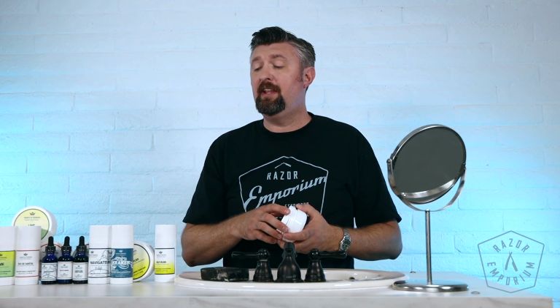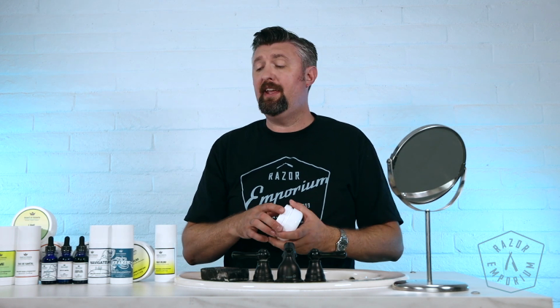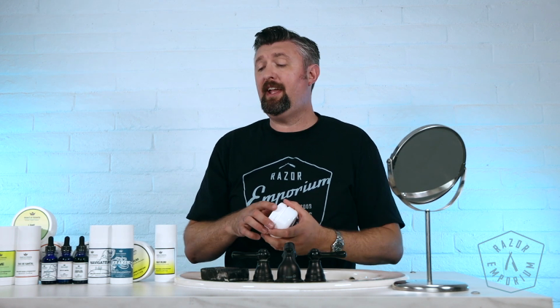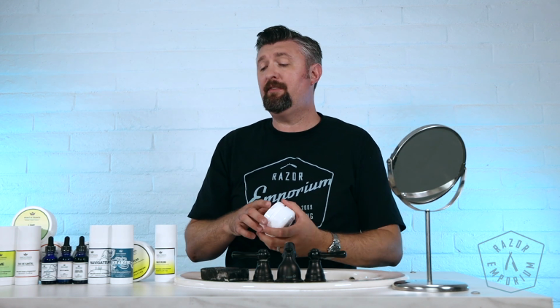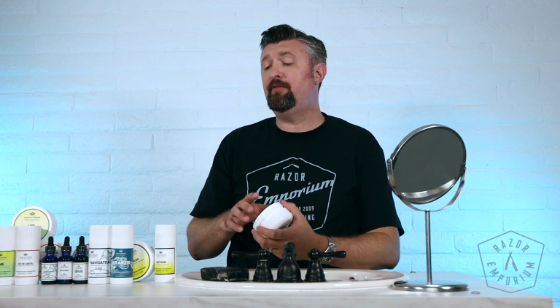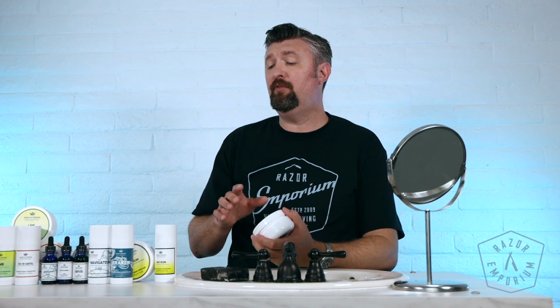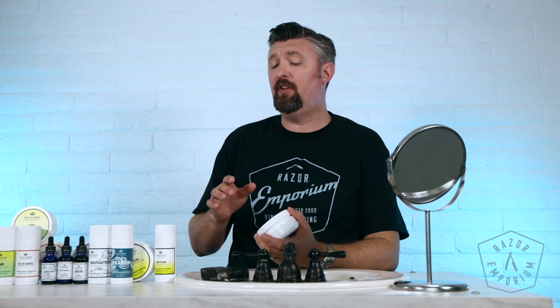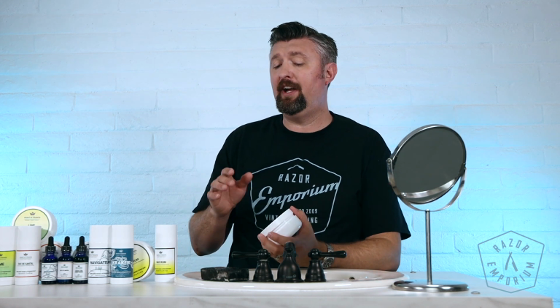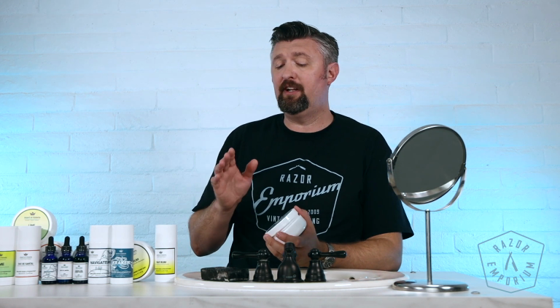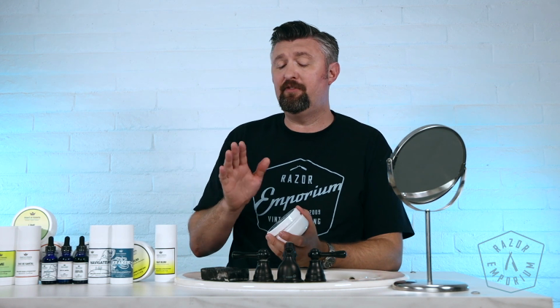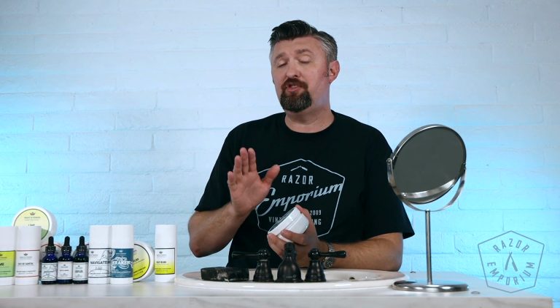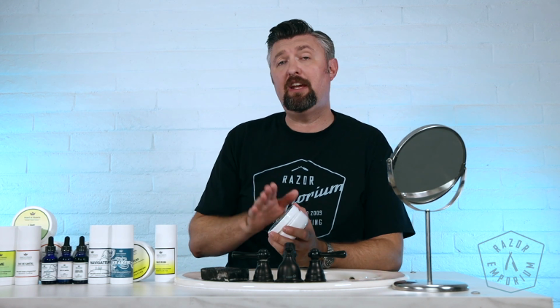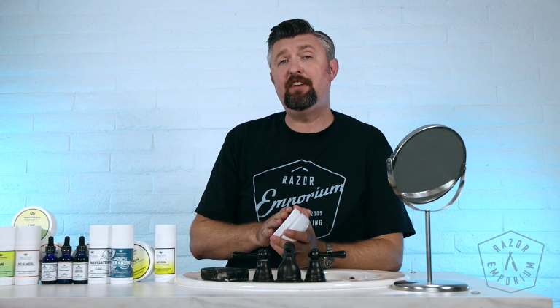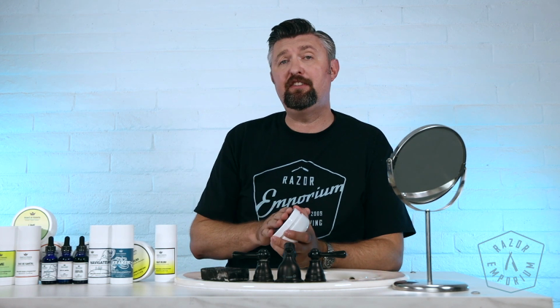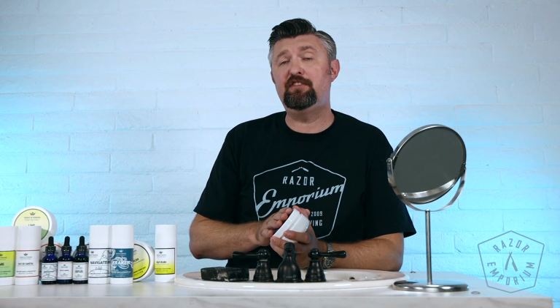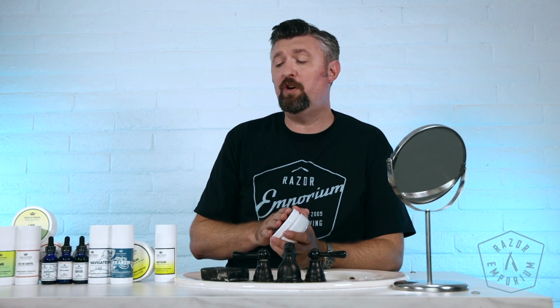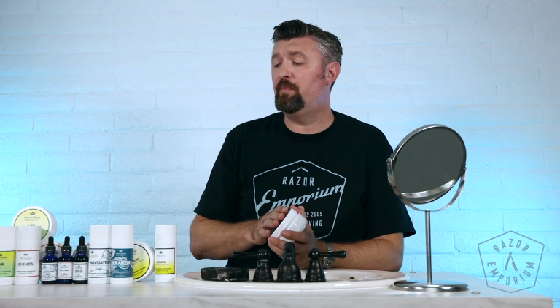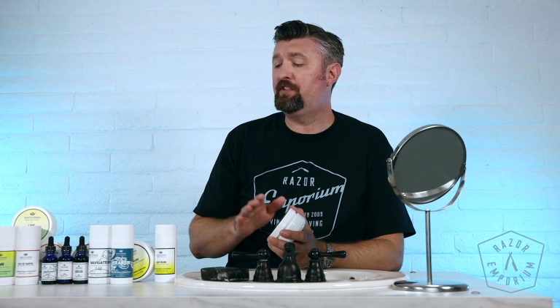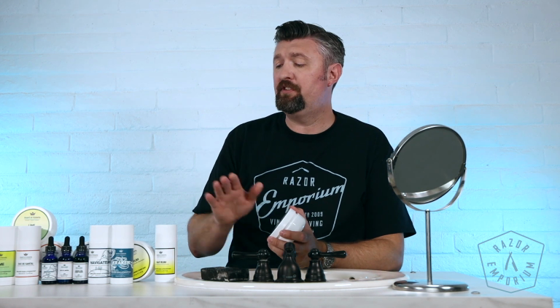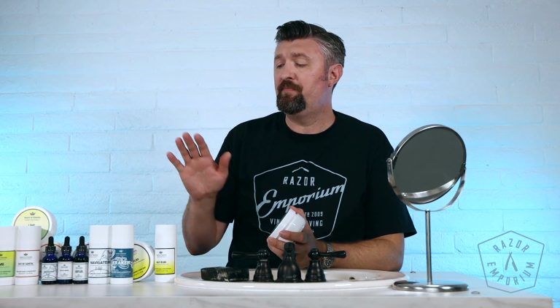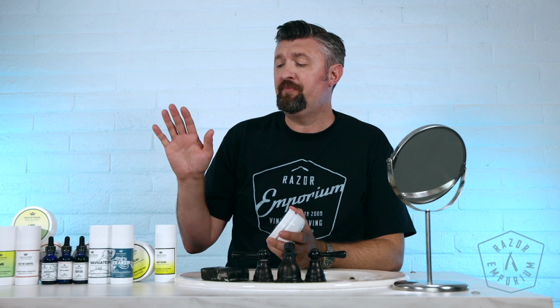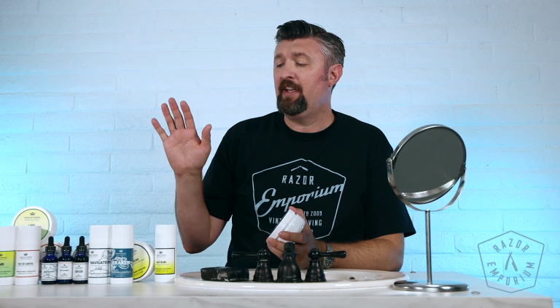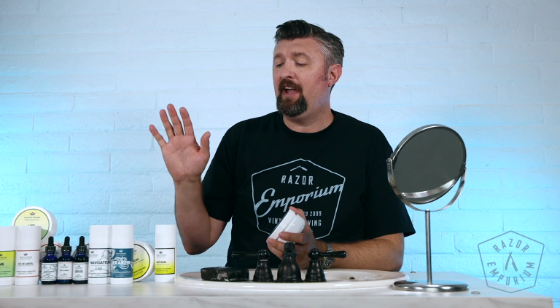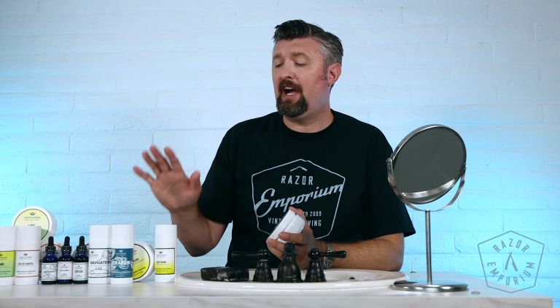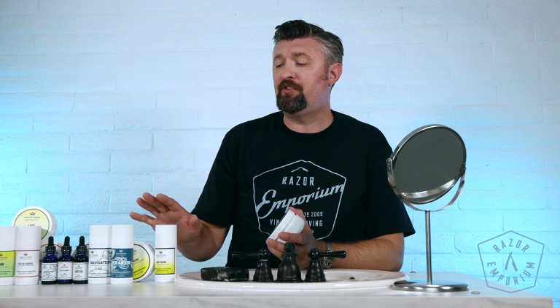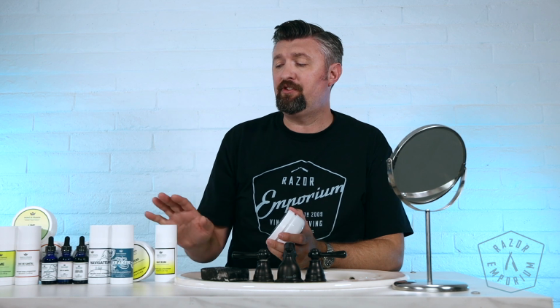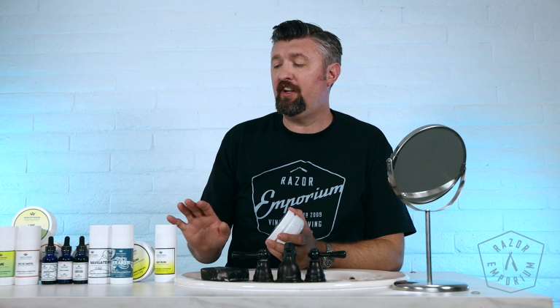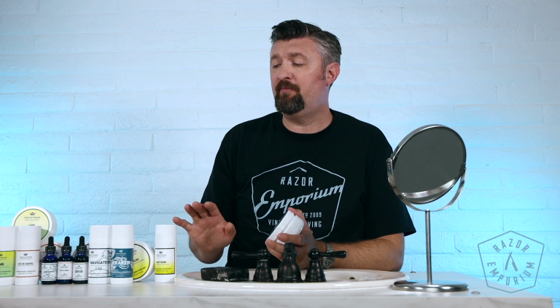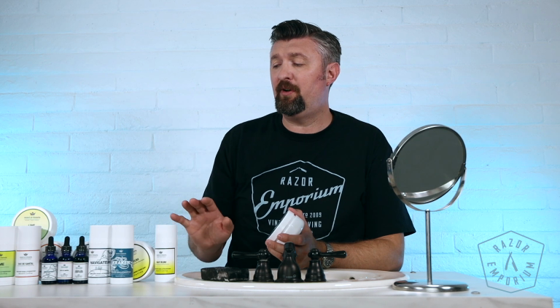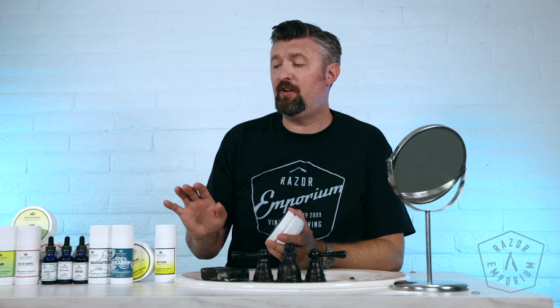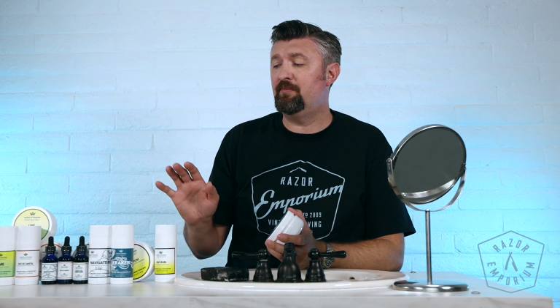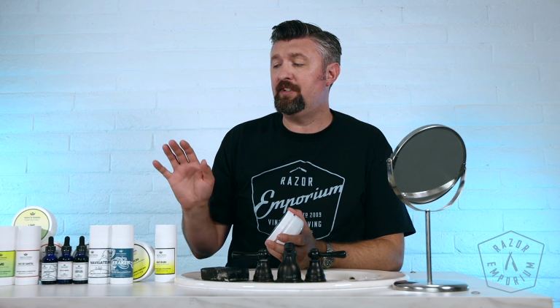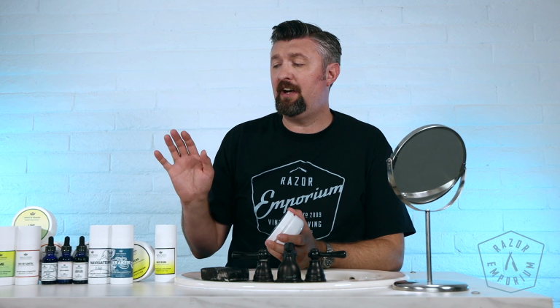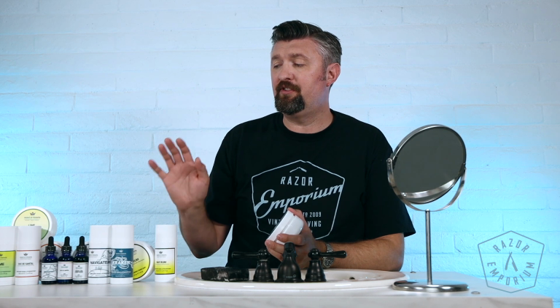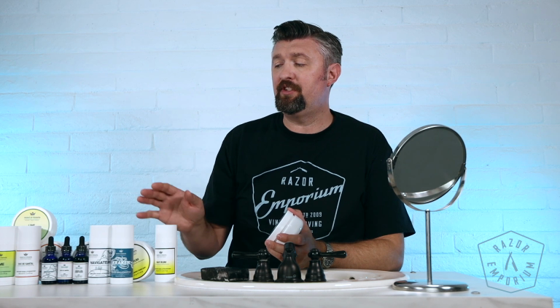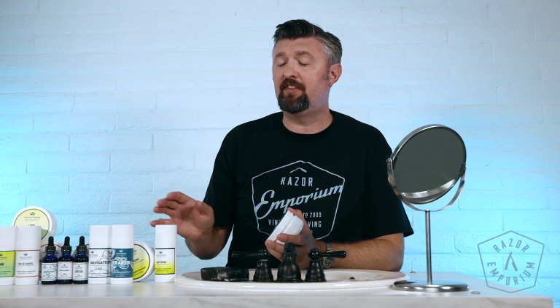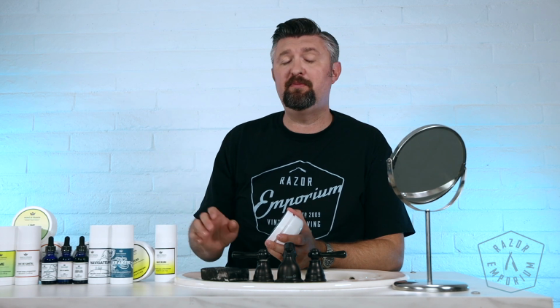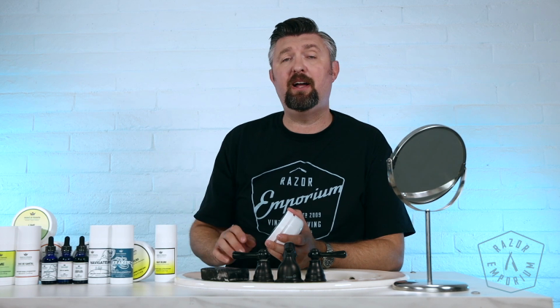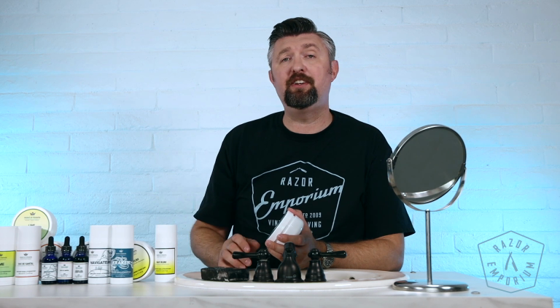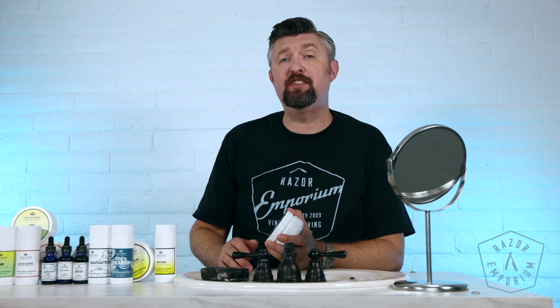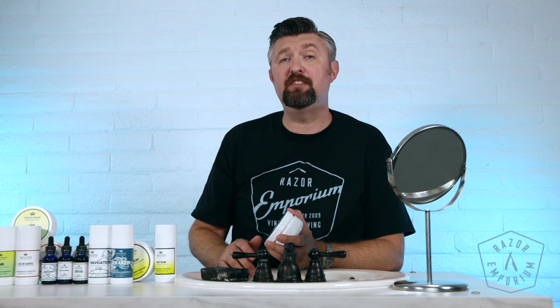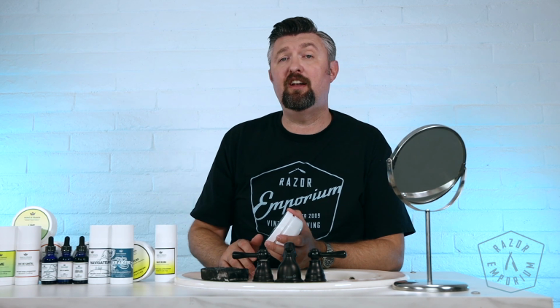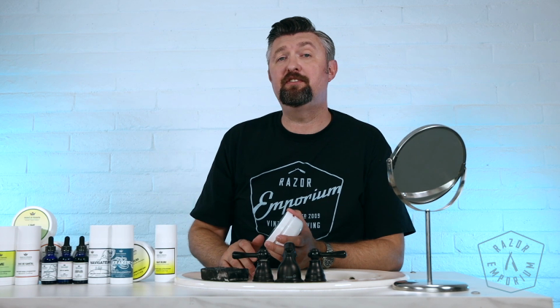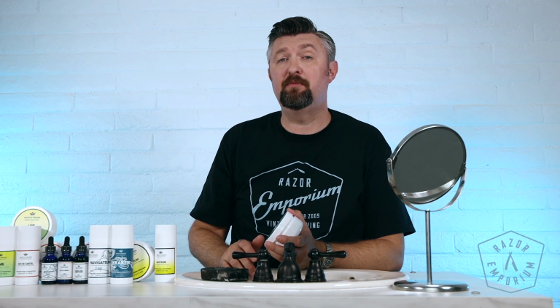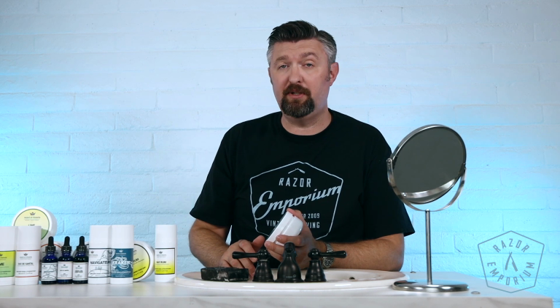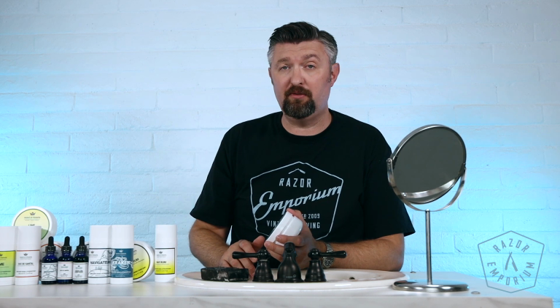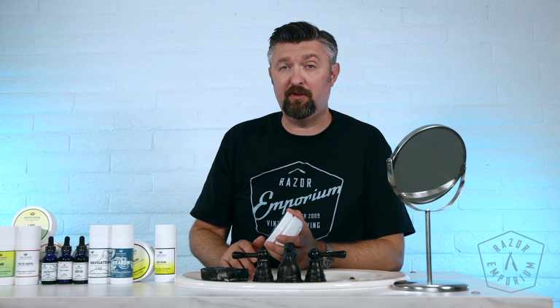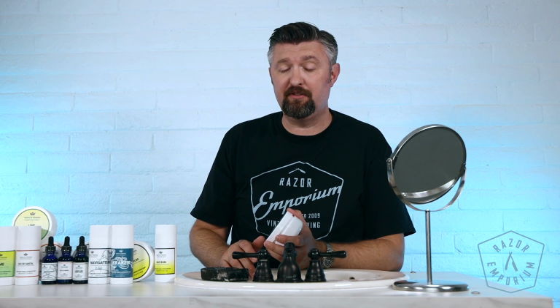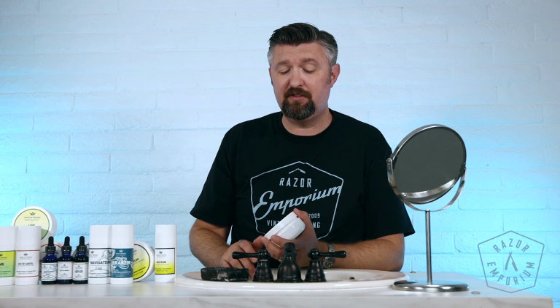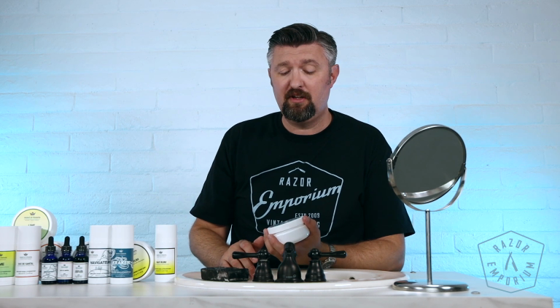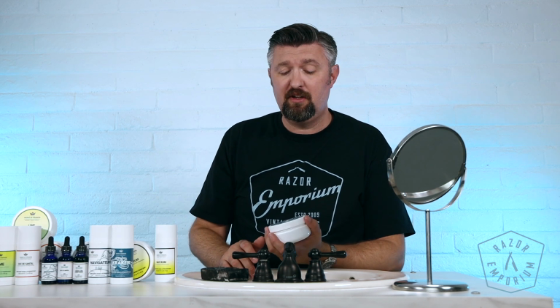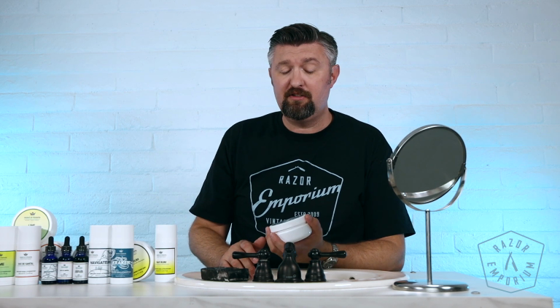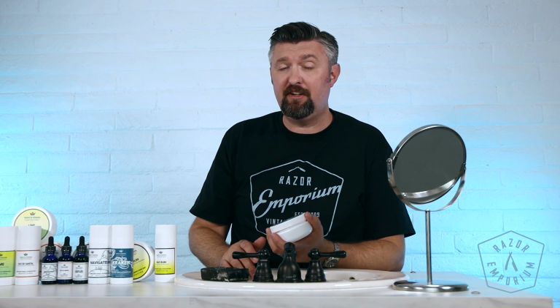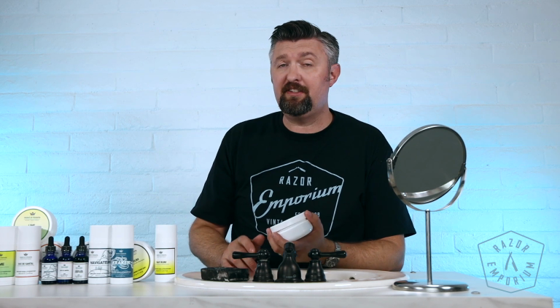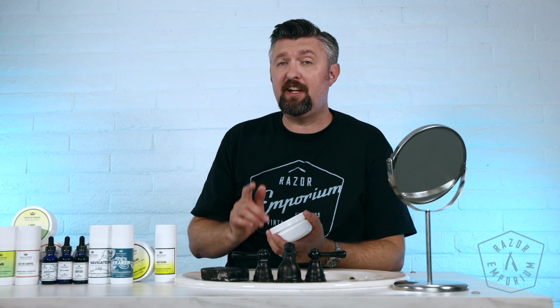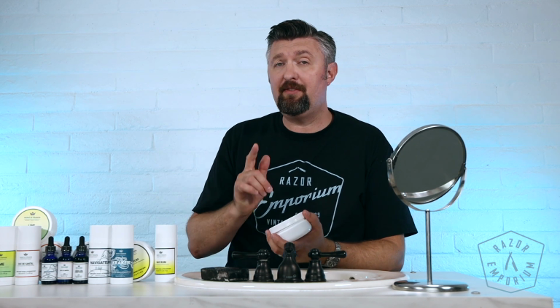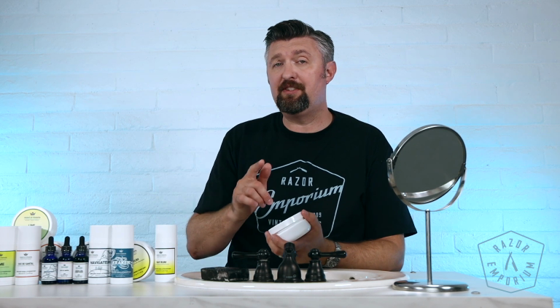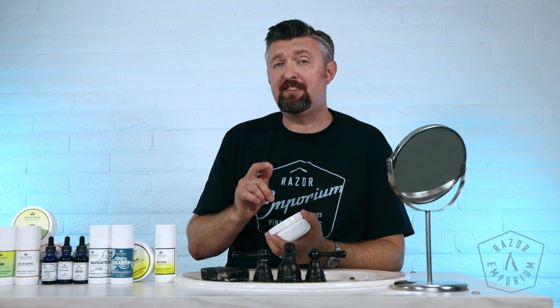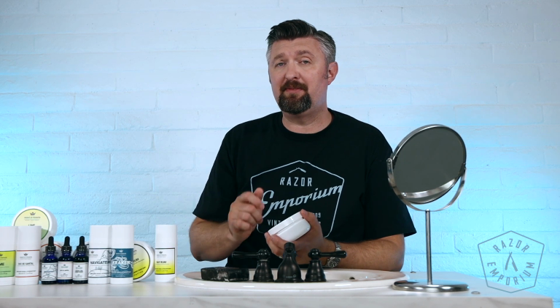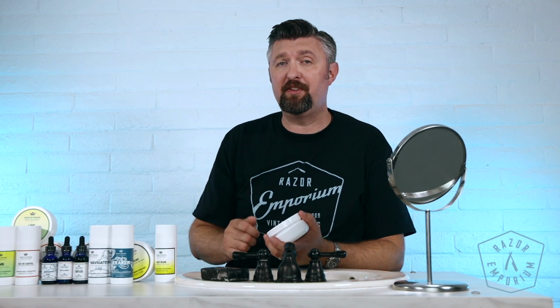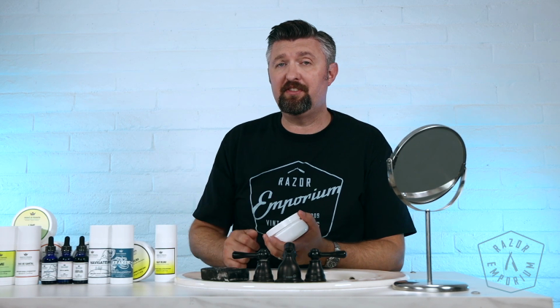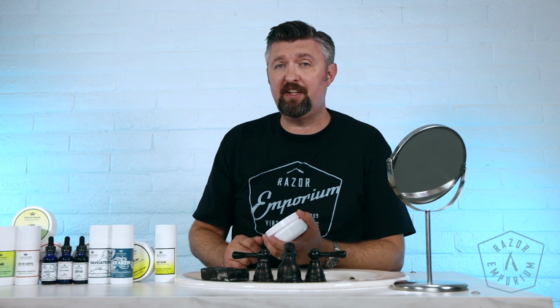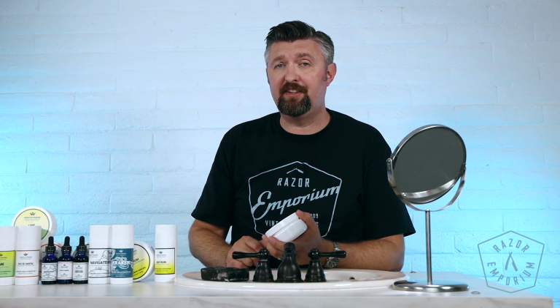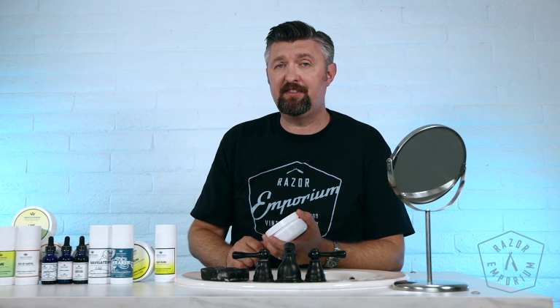They have a full line of shaving soaps, after-shave balms, after-shave splashes, and also beard oils. So let's dive into some of those scents.